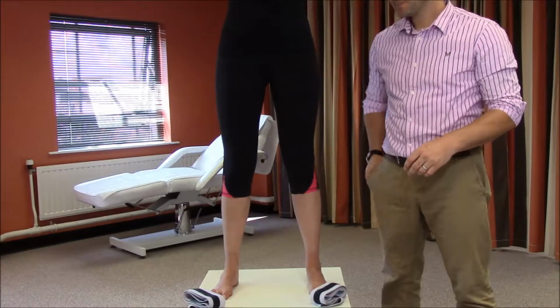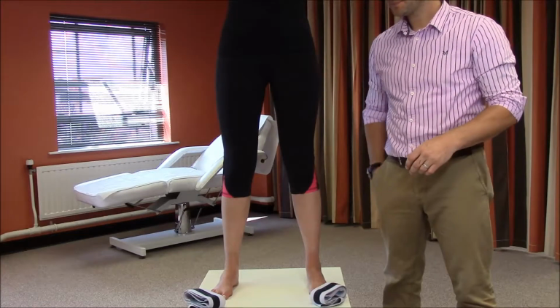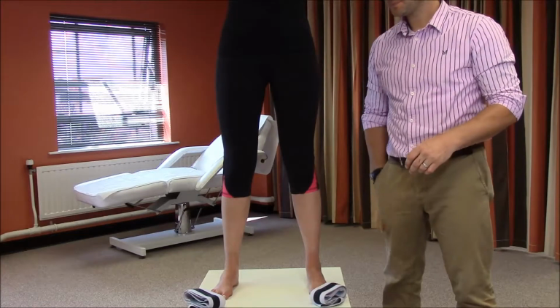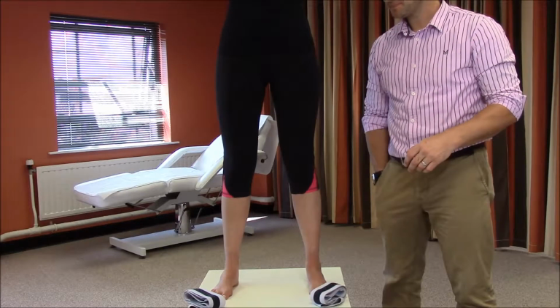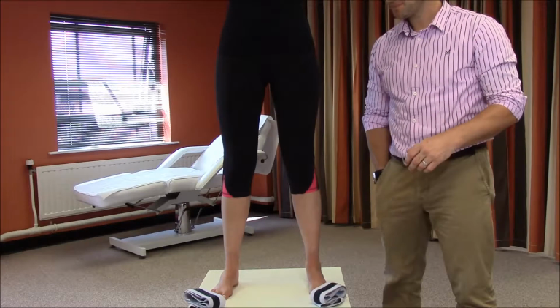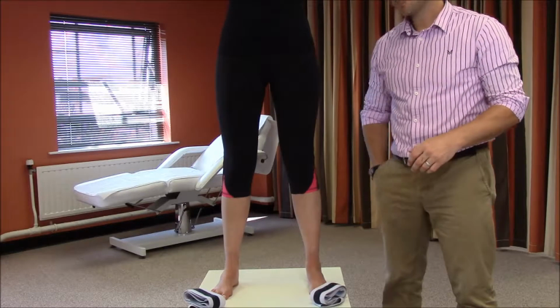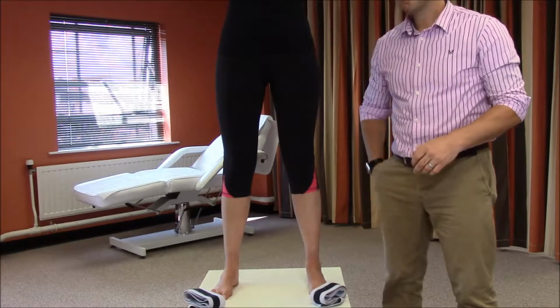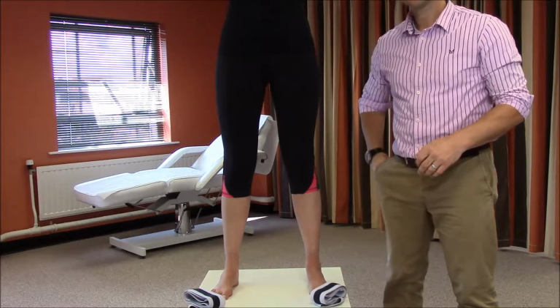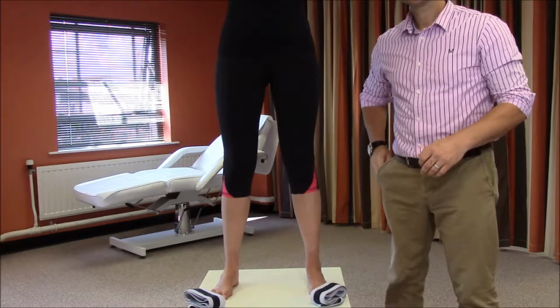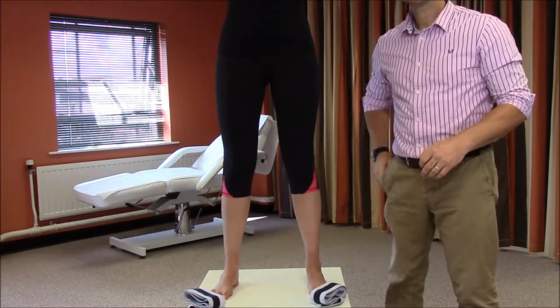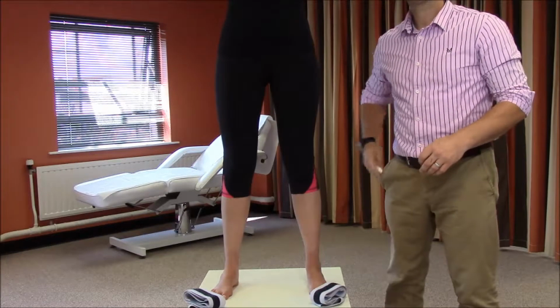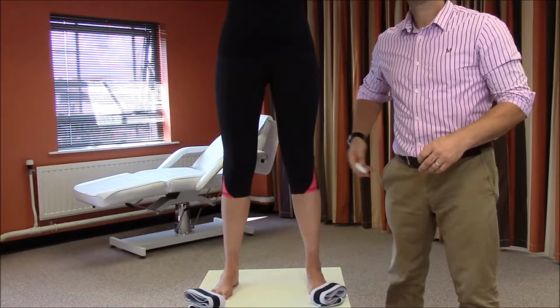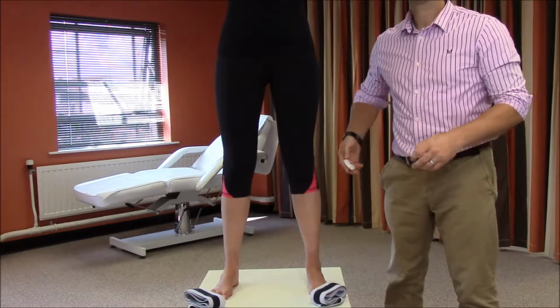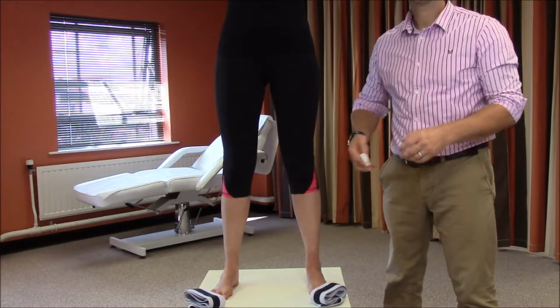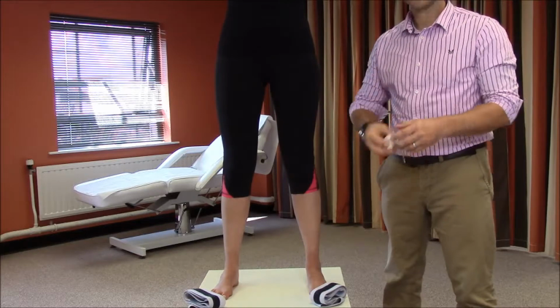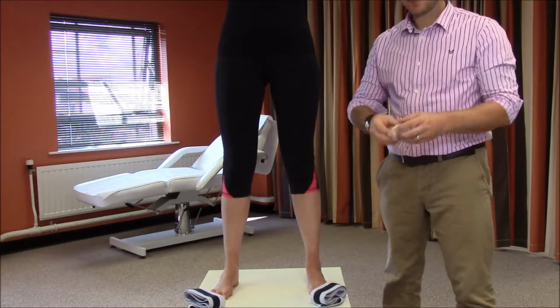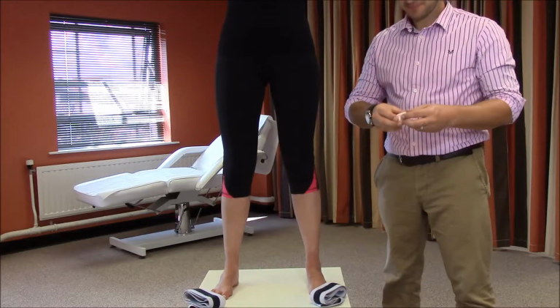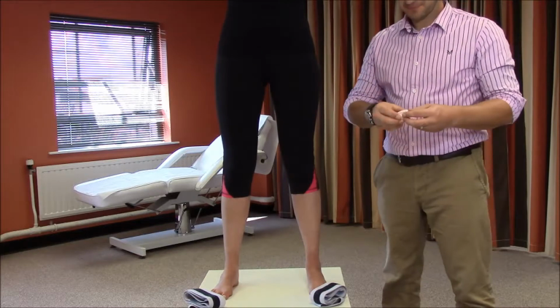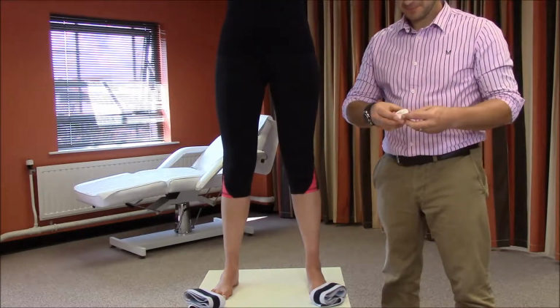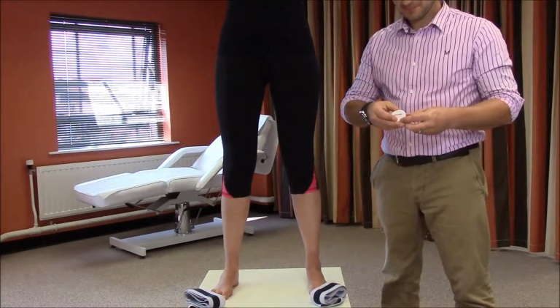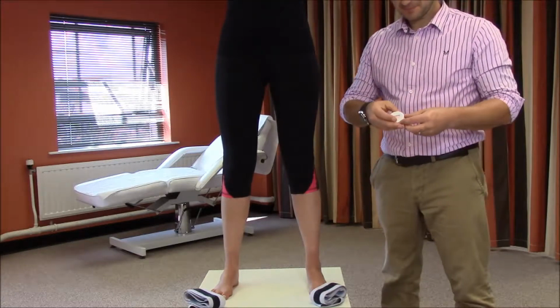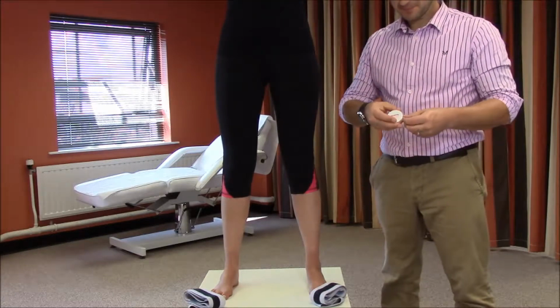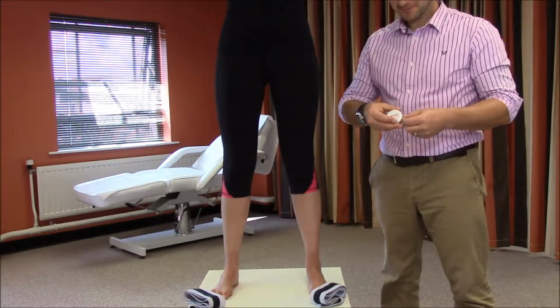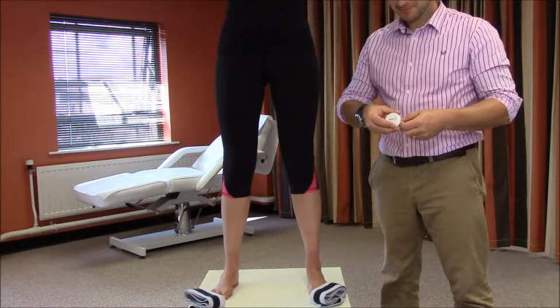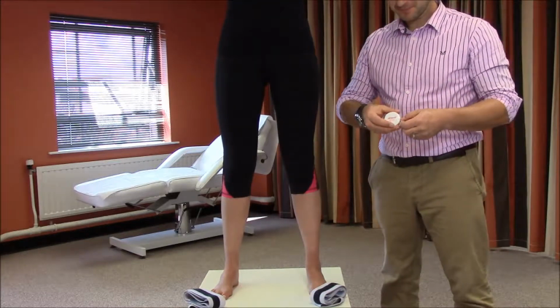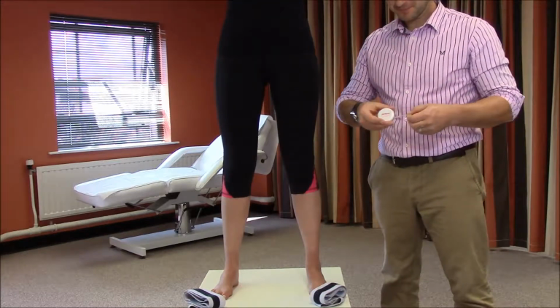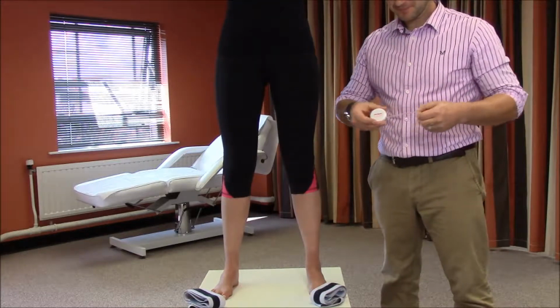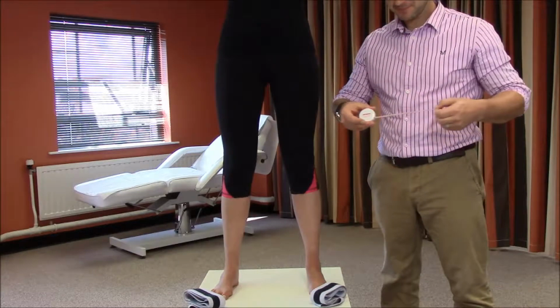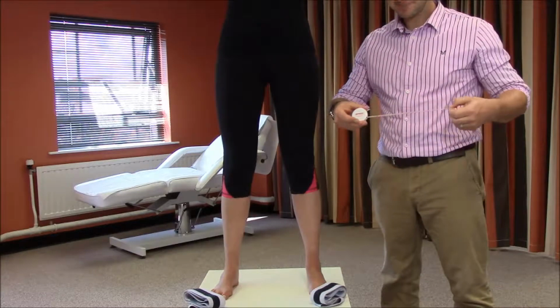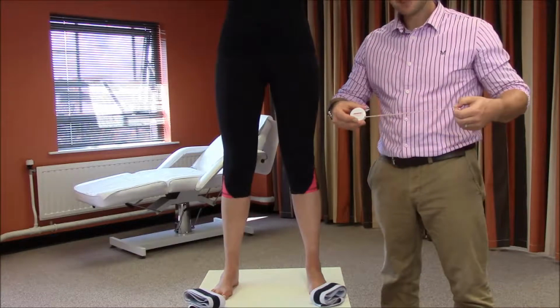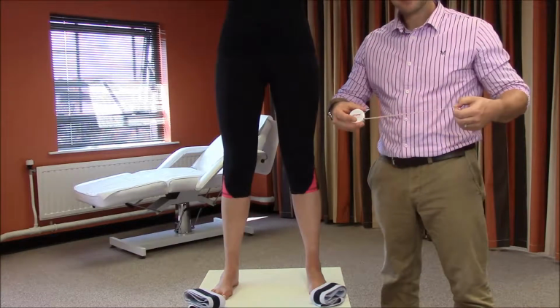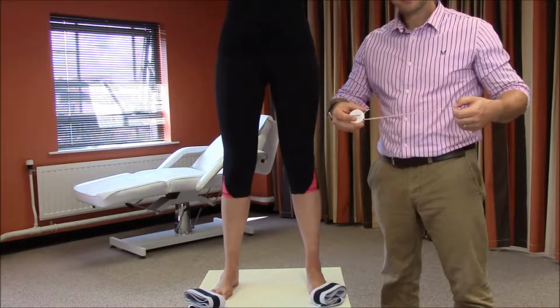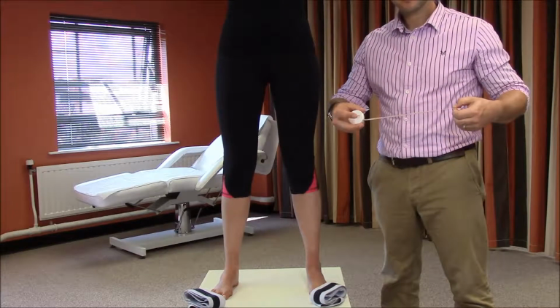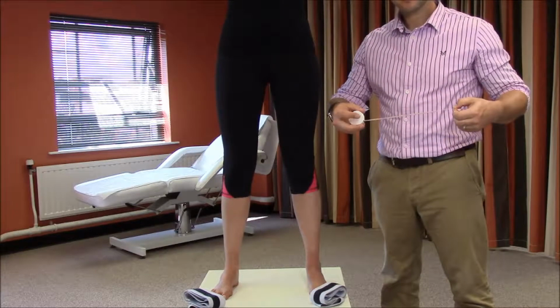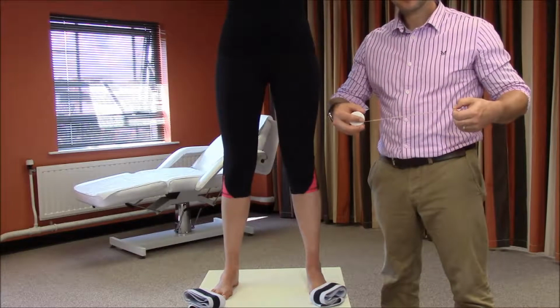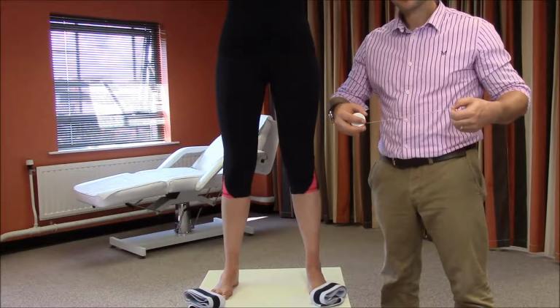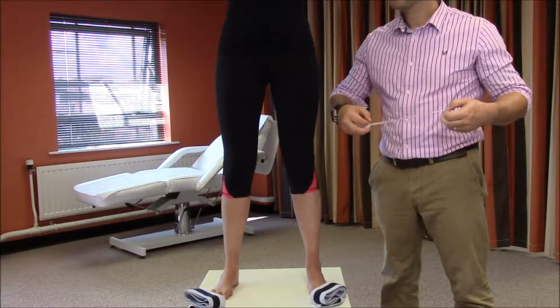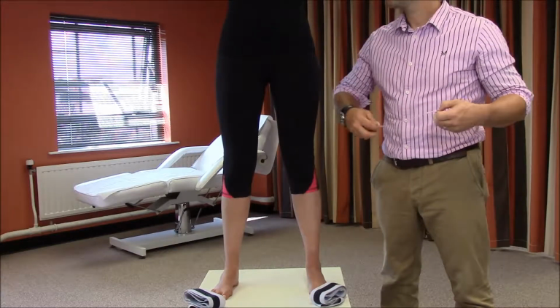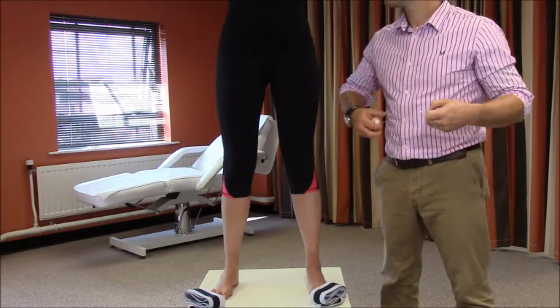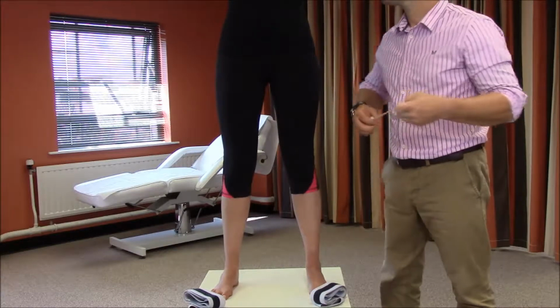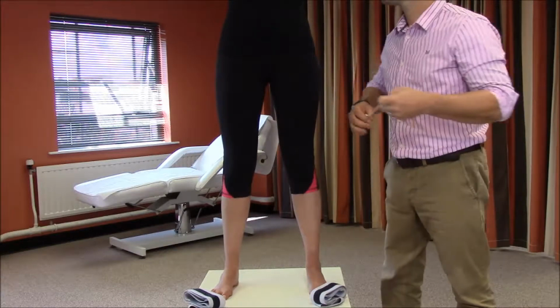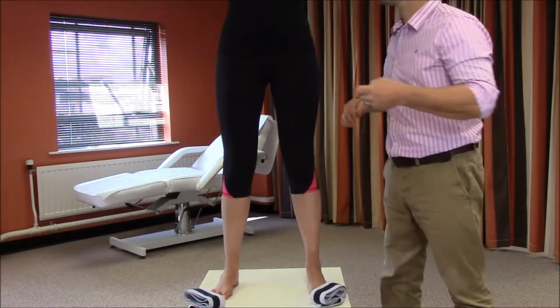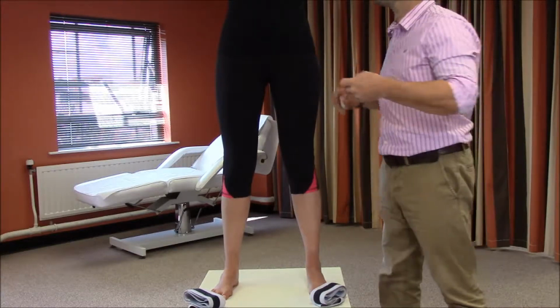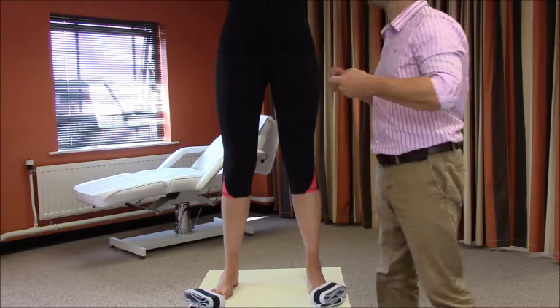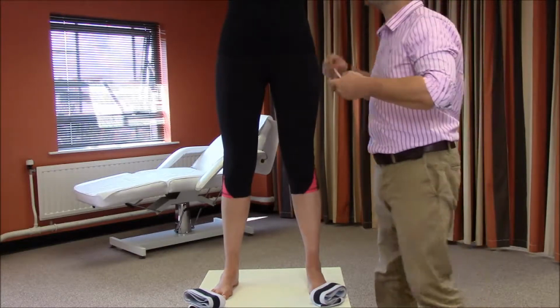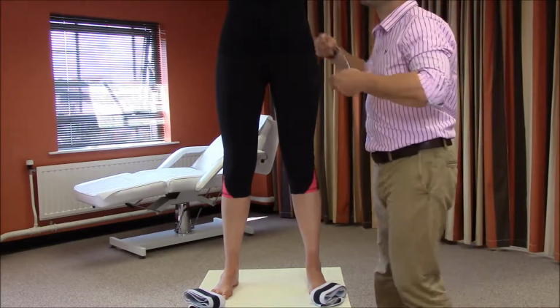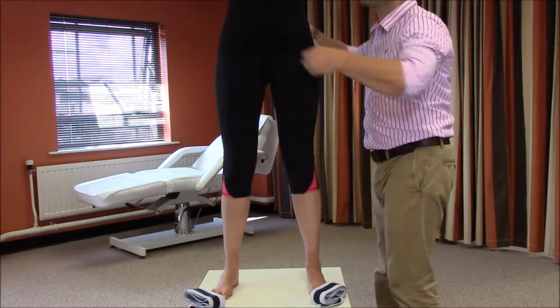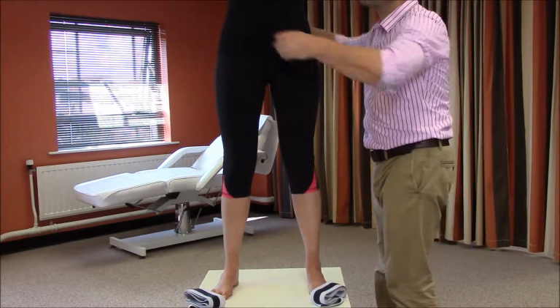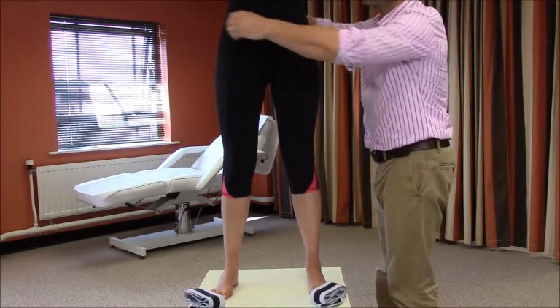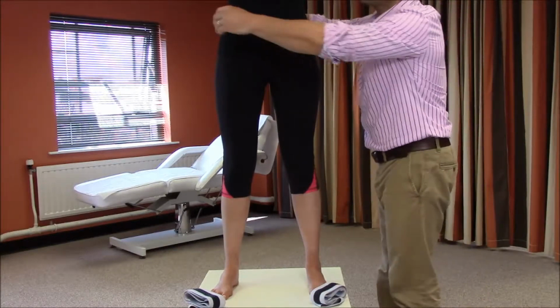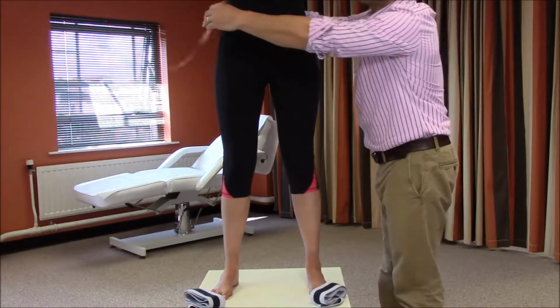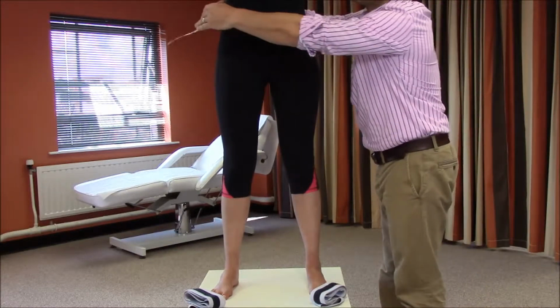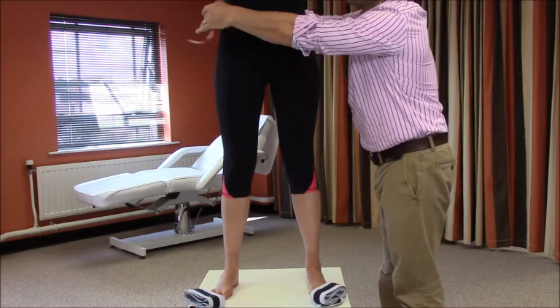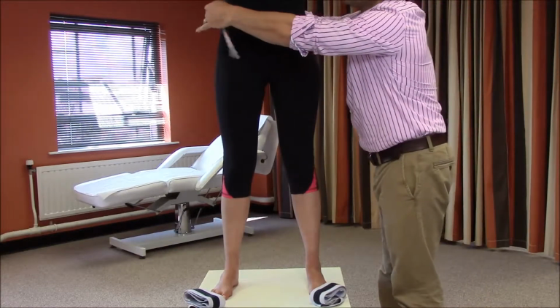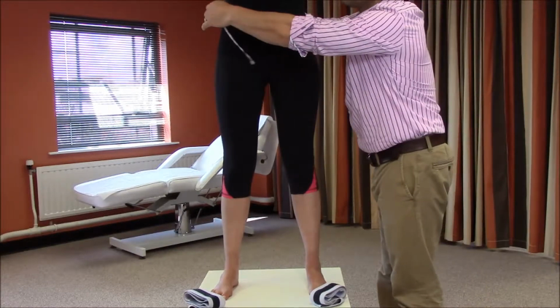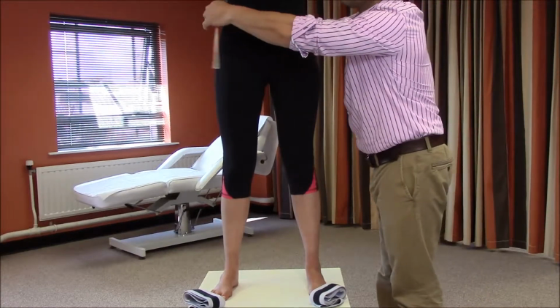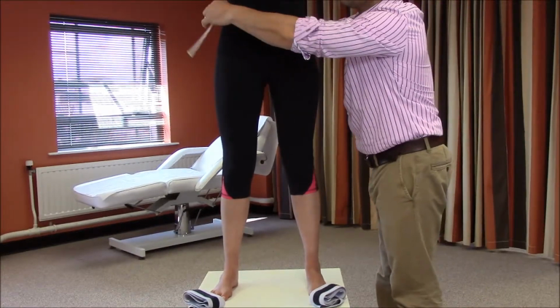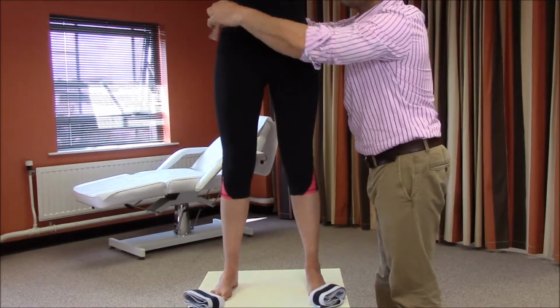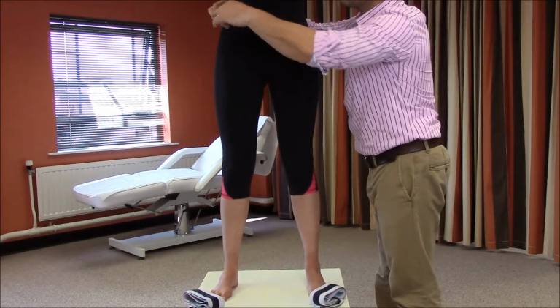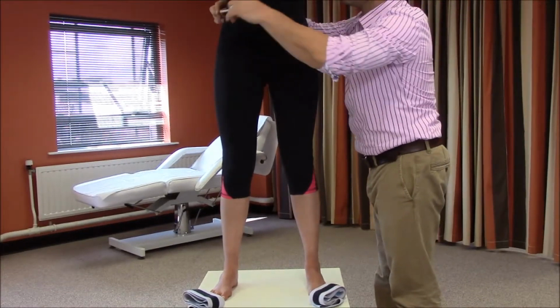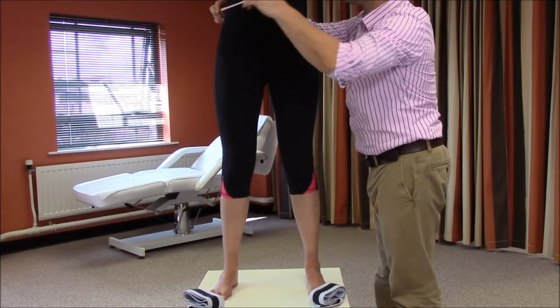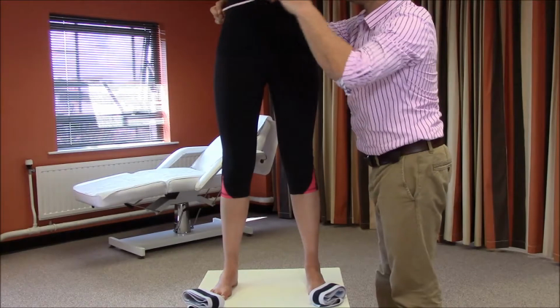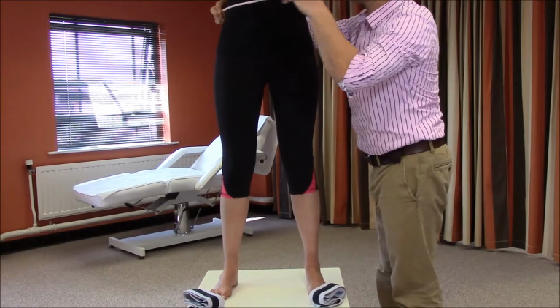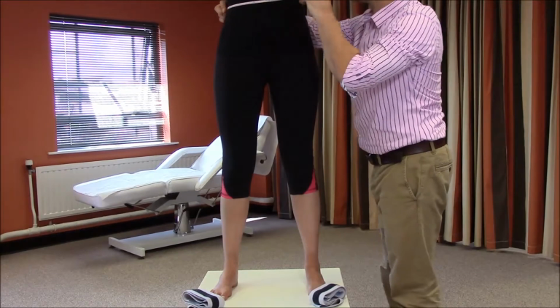In order to find the most appropriate size derotation band, begin by measuring the waist circumference in centimetres.